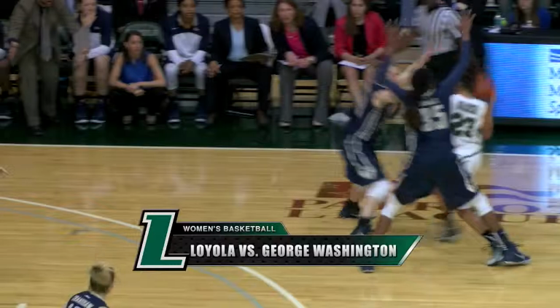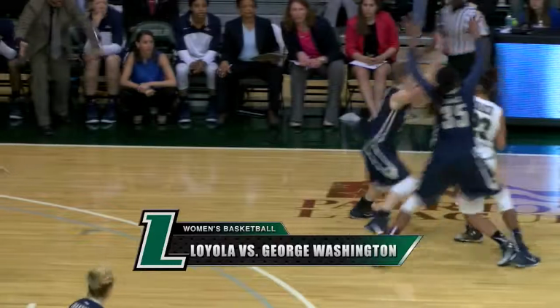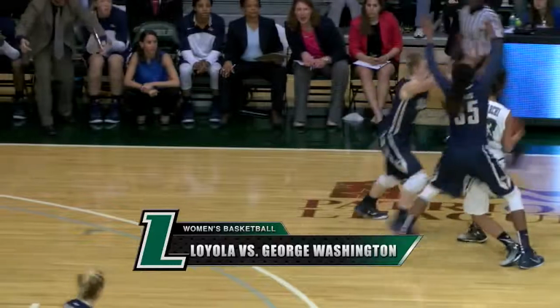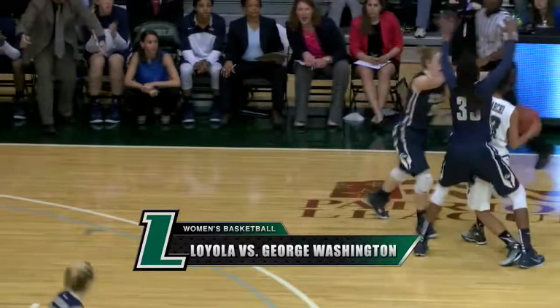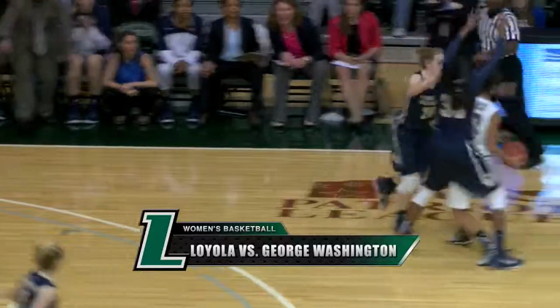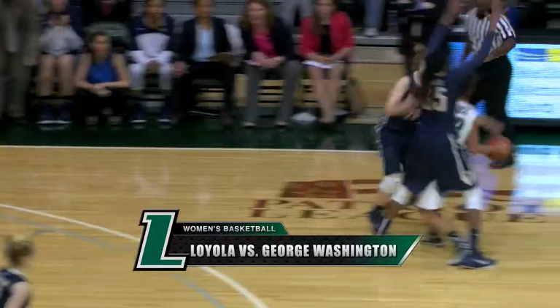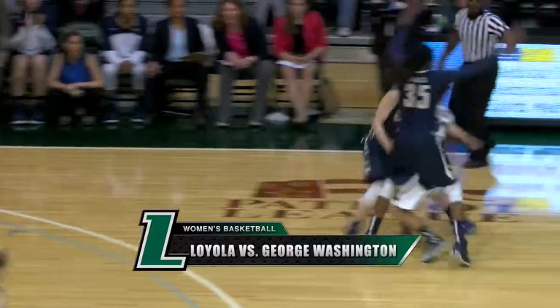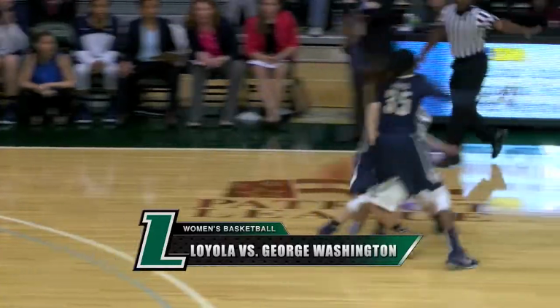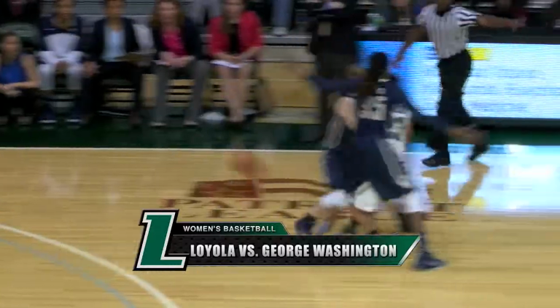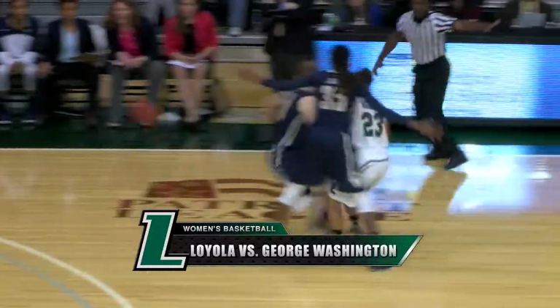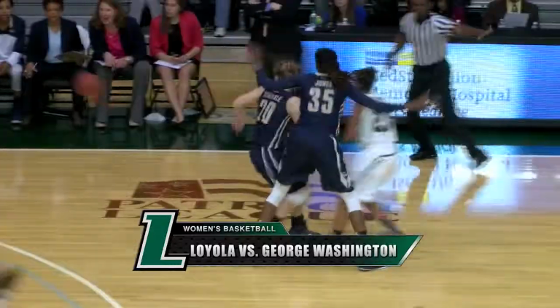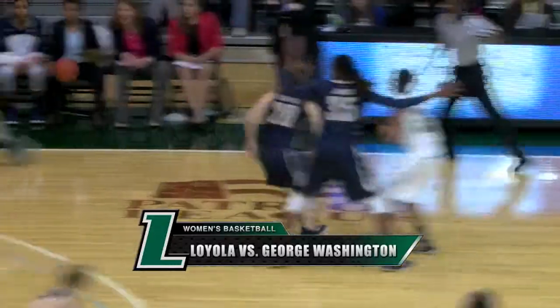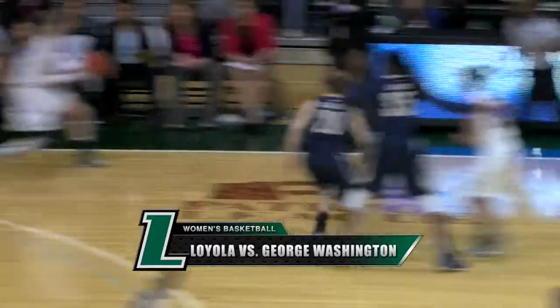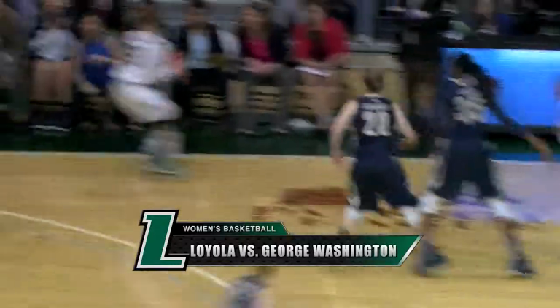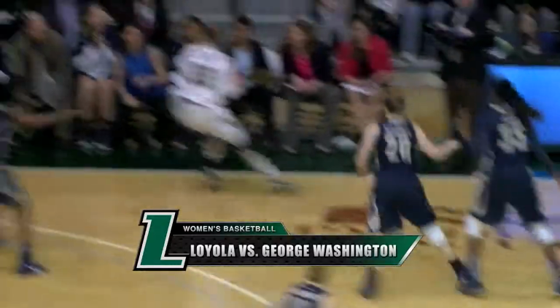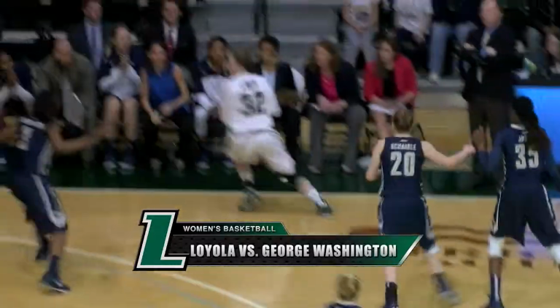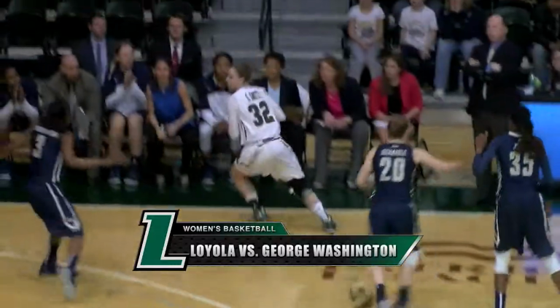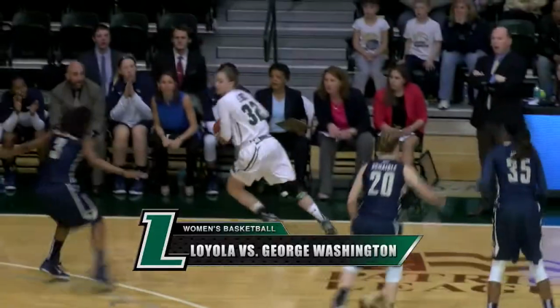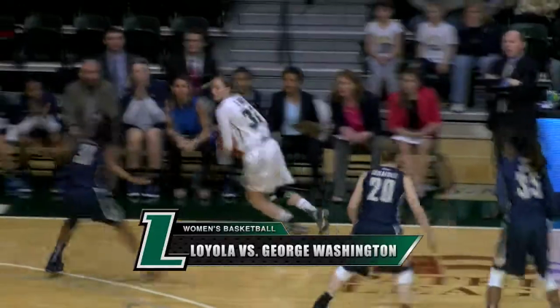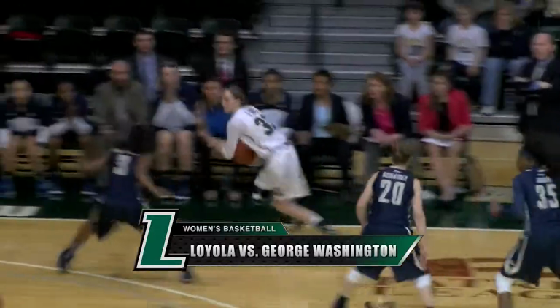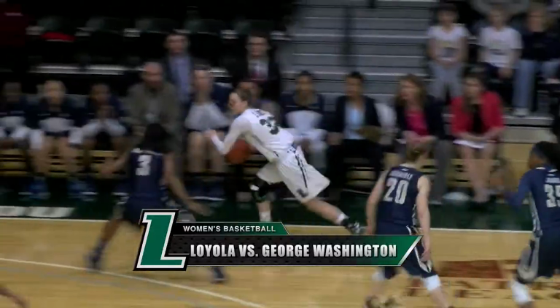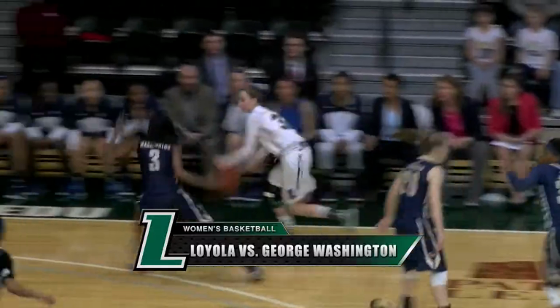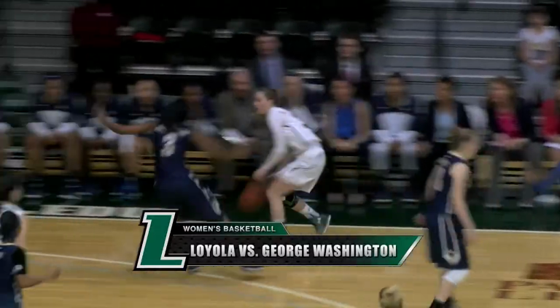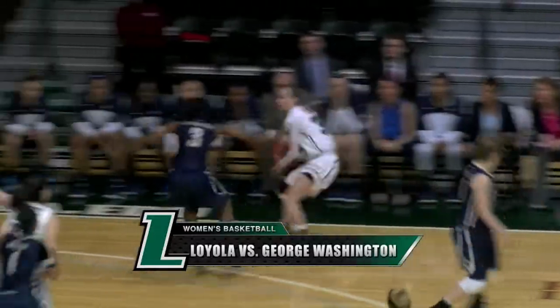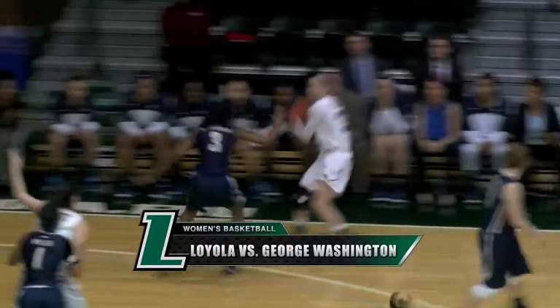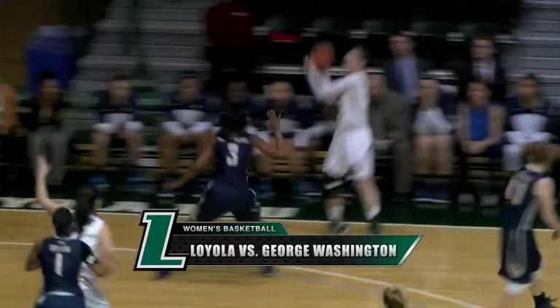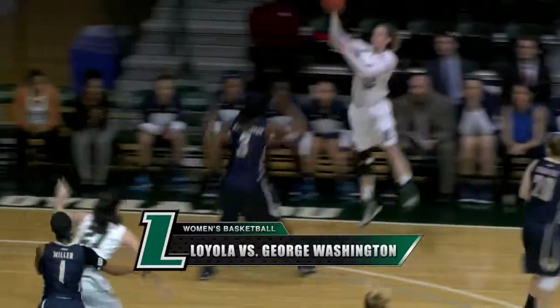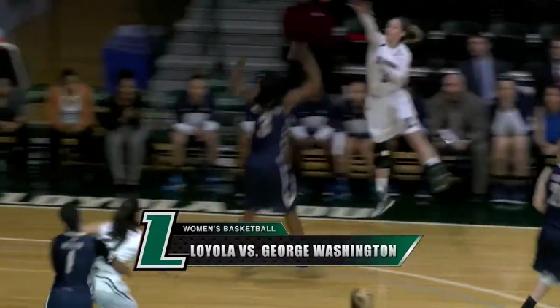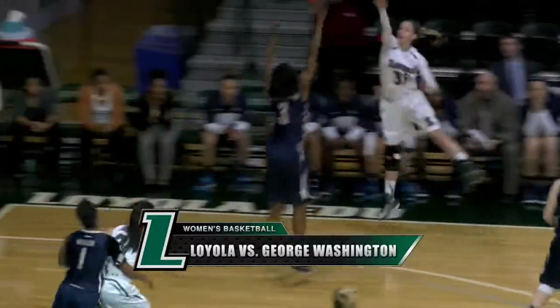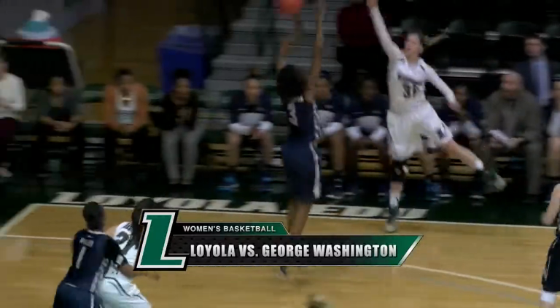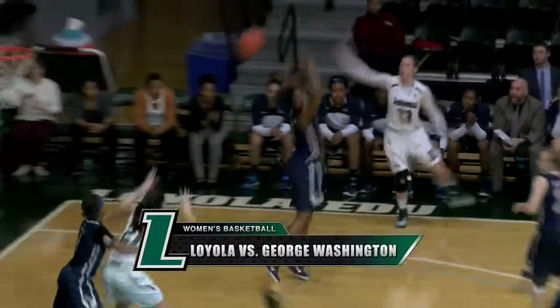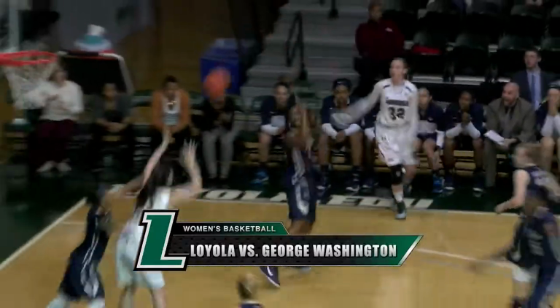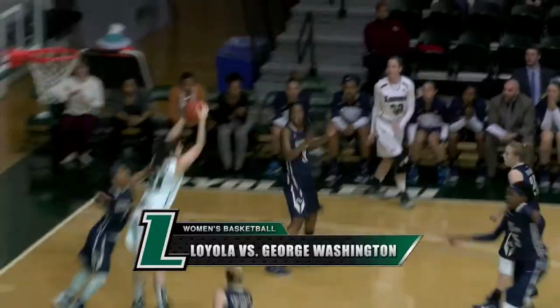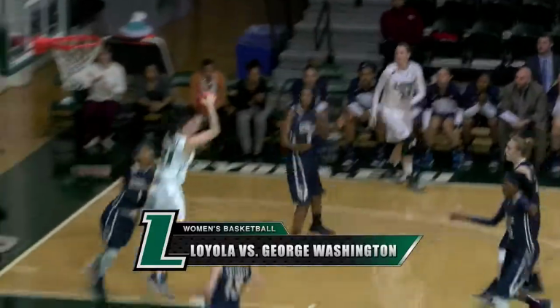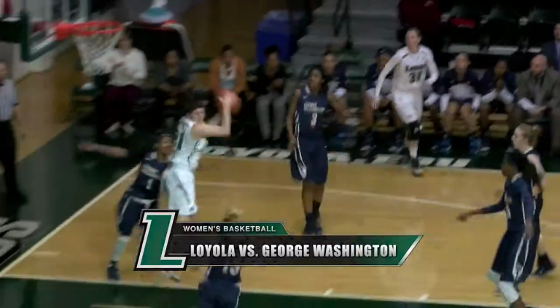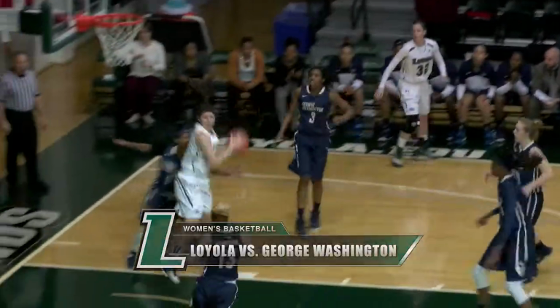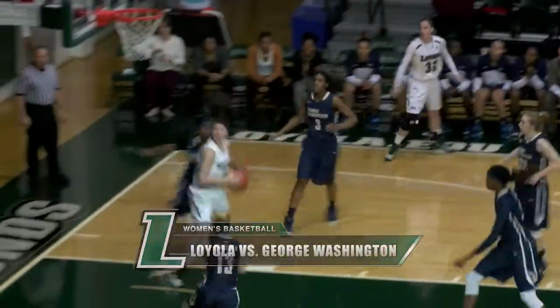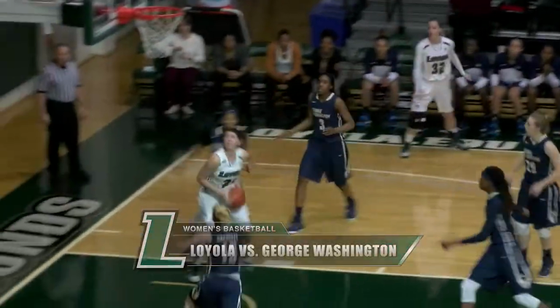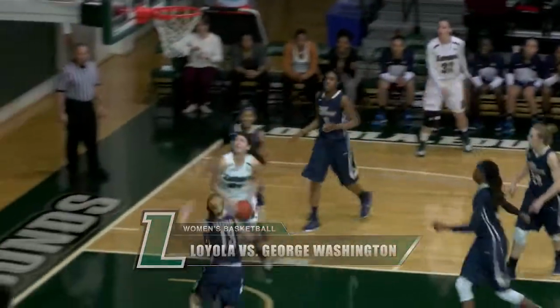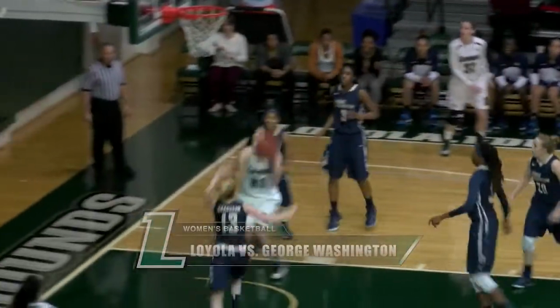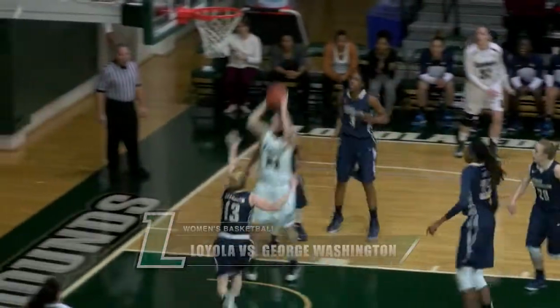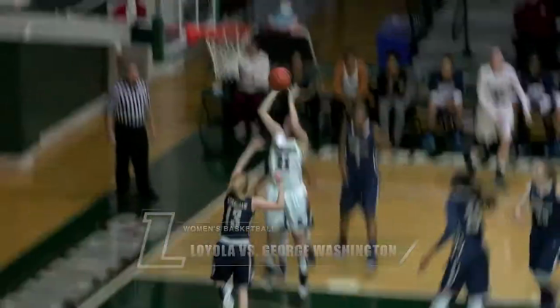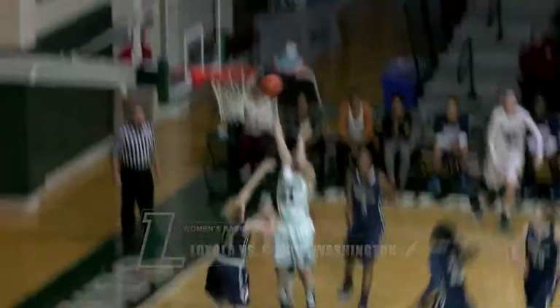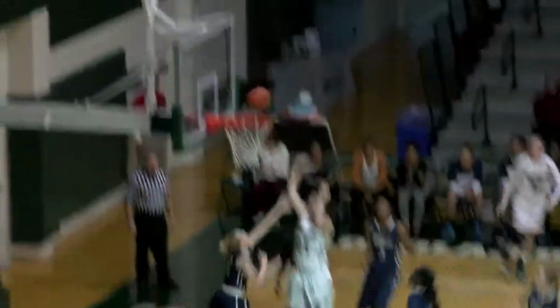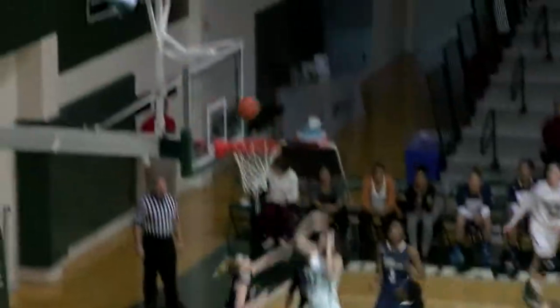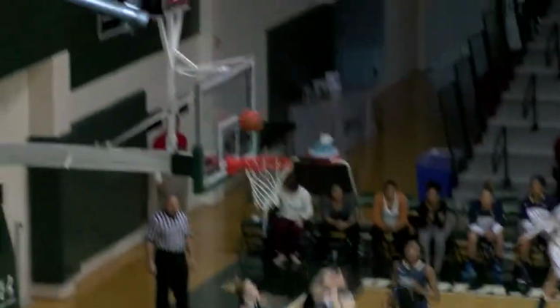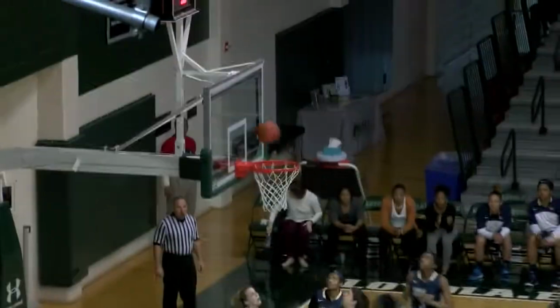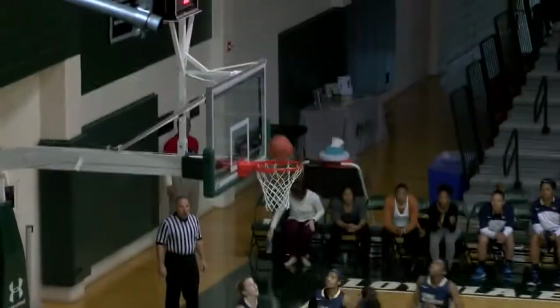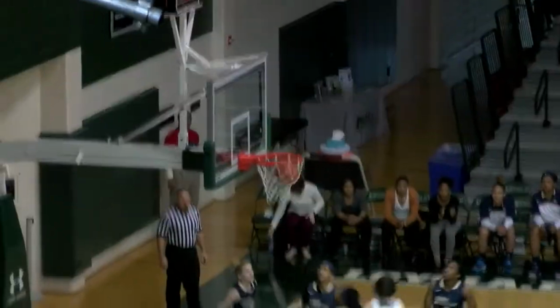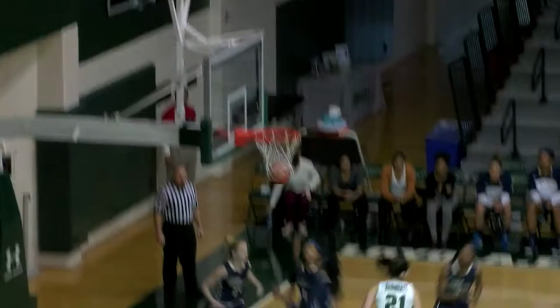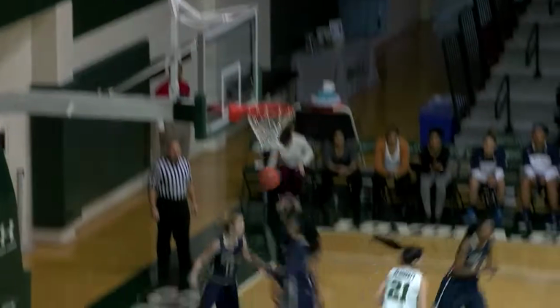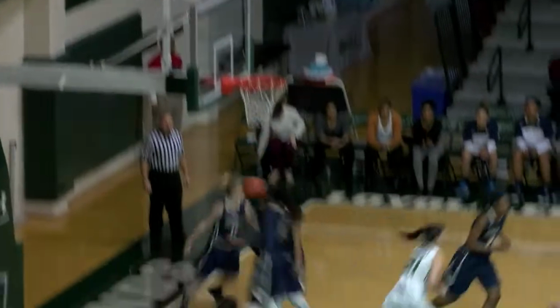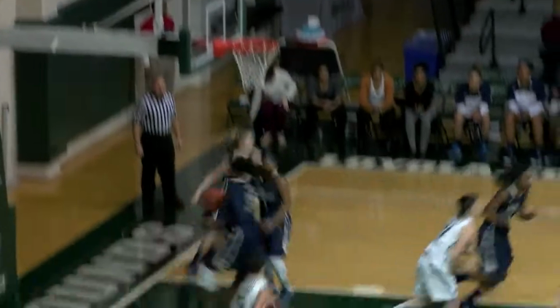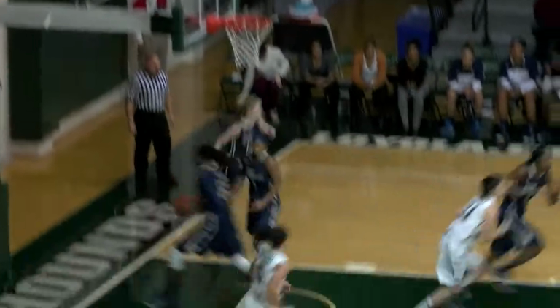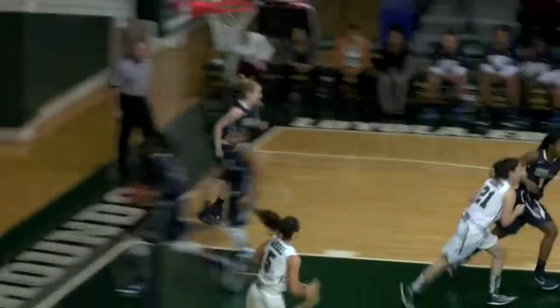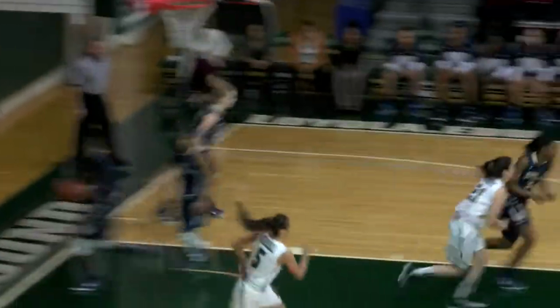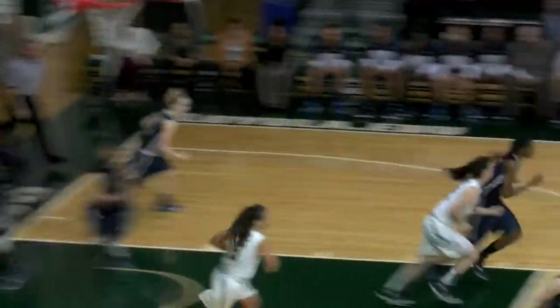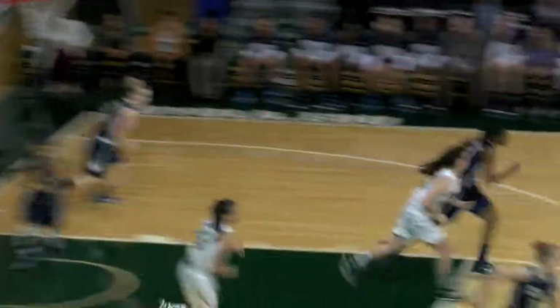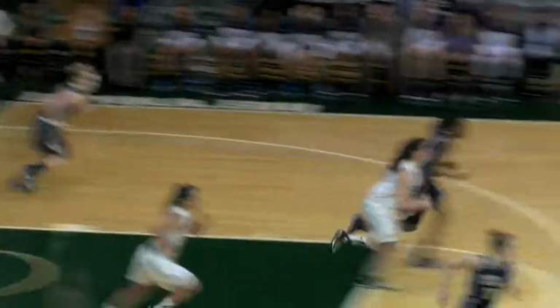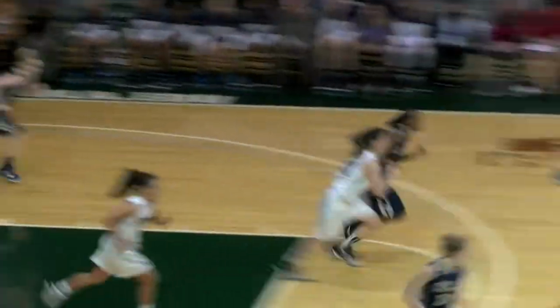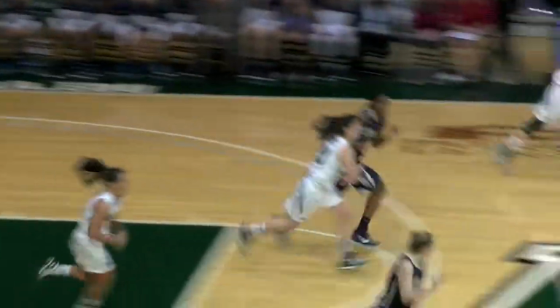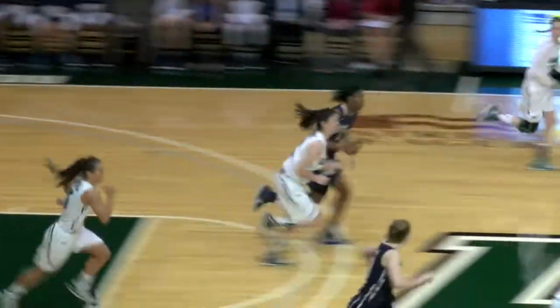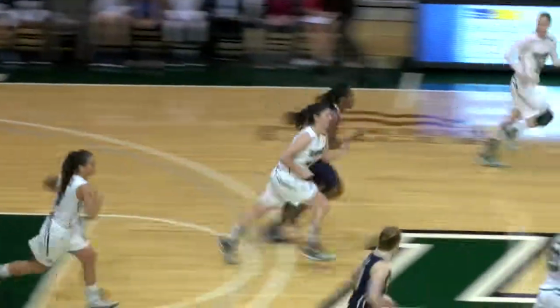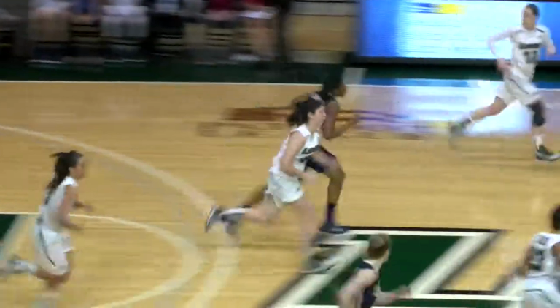Double-team pressure up top. Here's Steph Smith looking for some help. Smith into the middle, Doherty seals off her defender, and her layup is good.